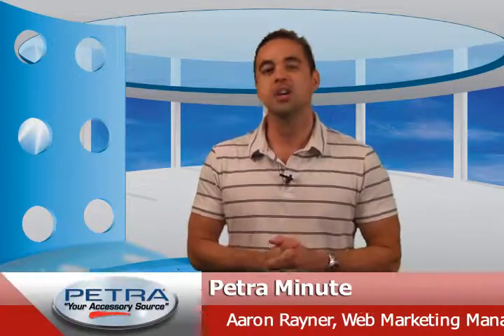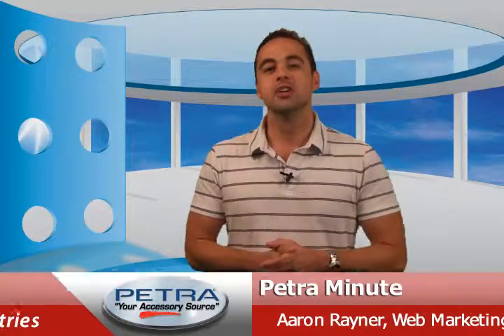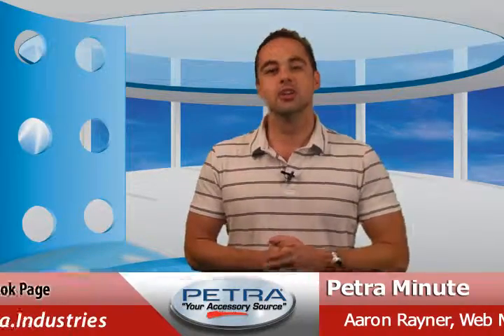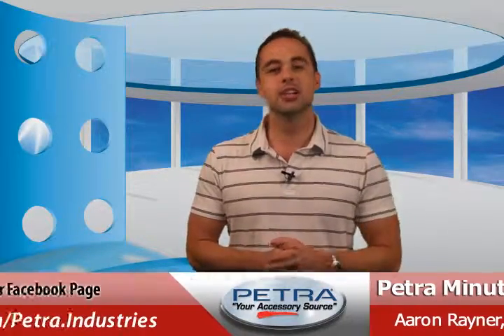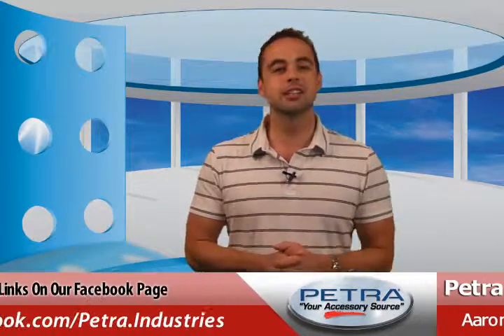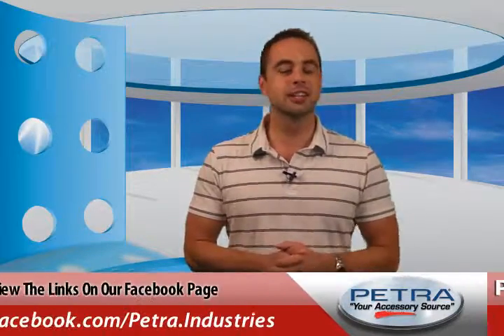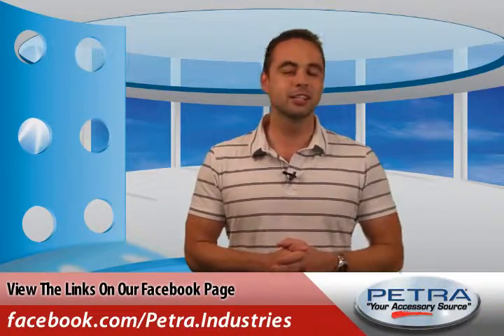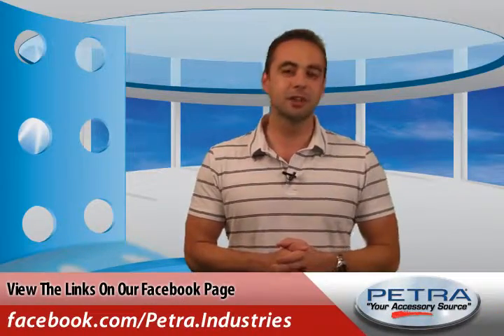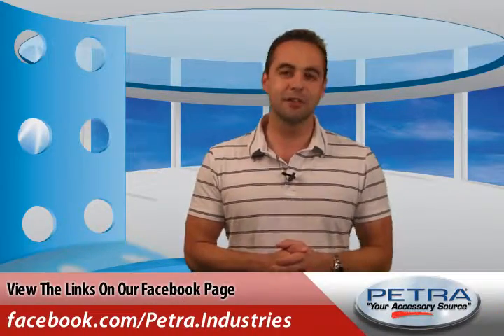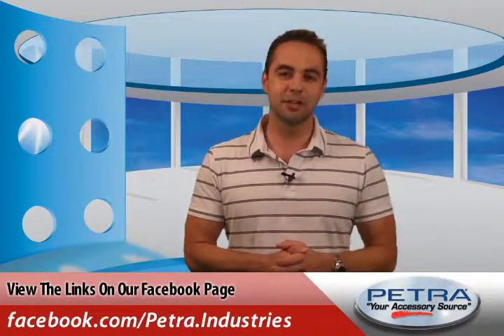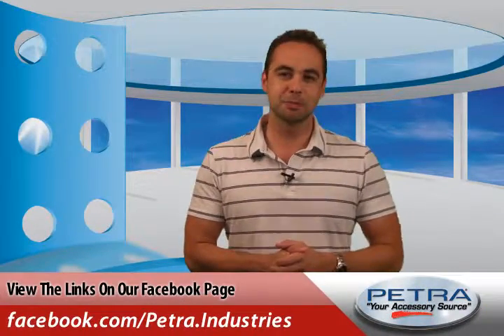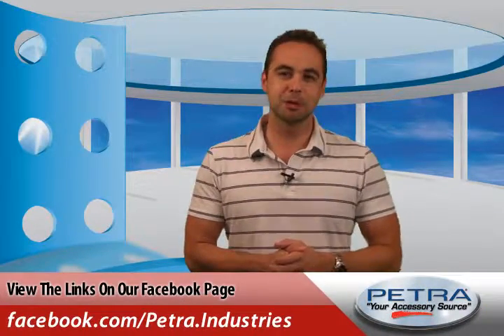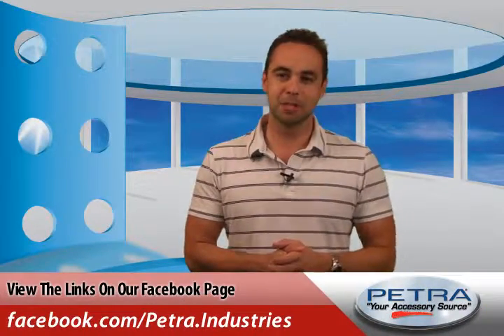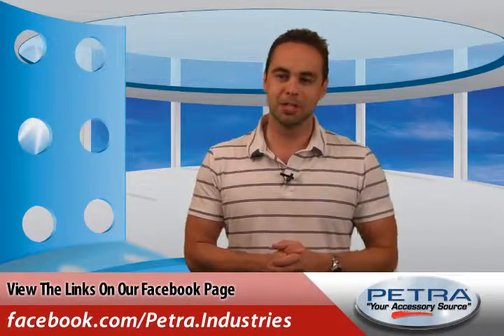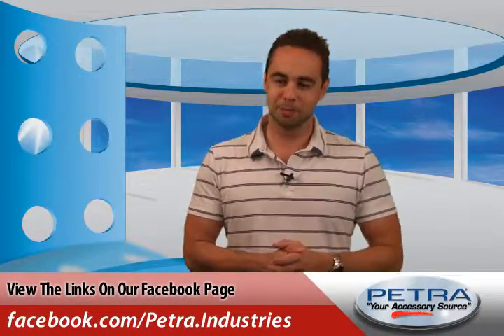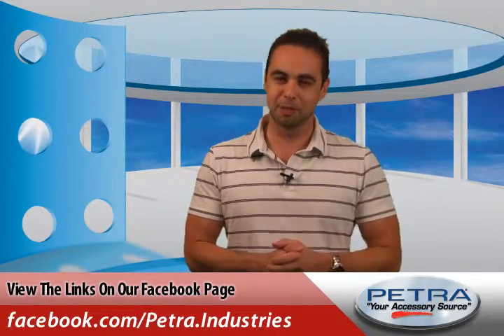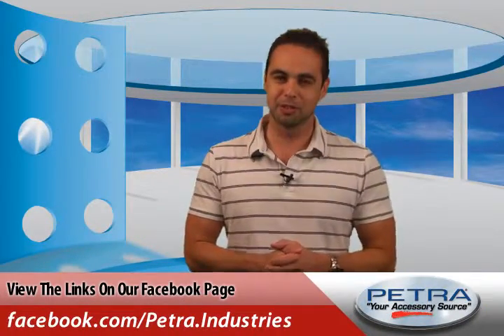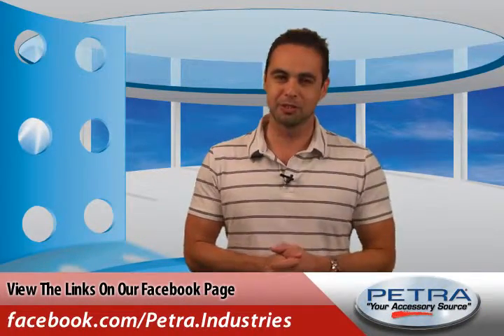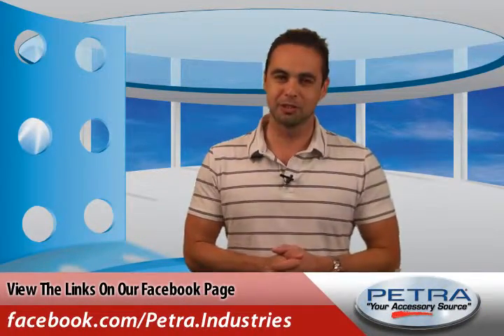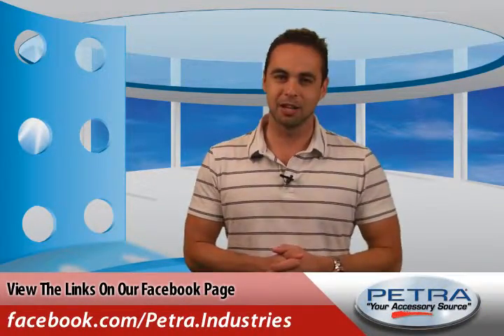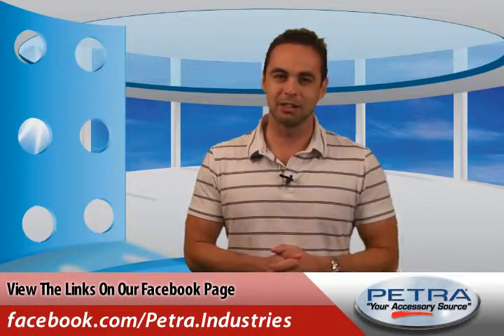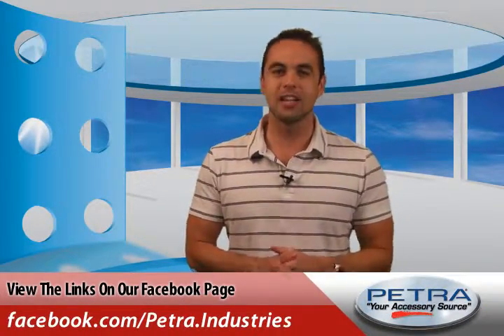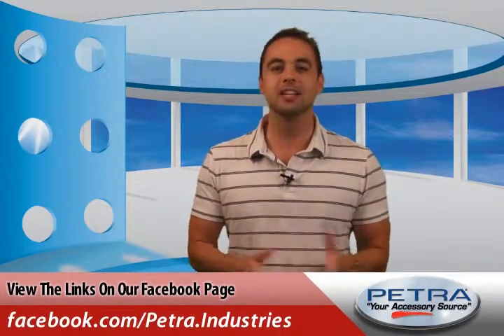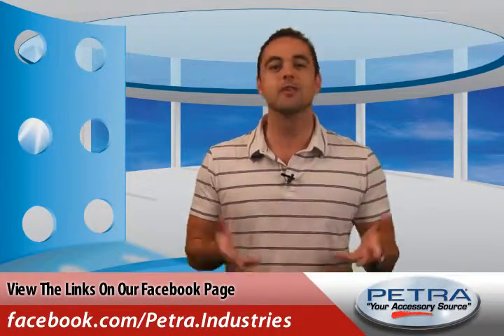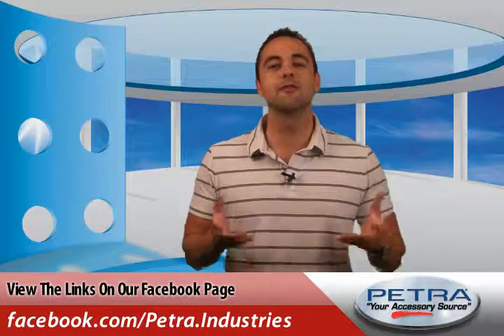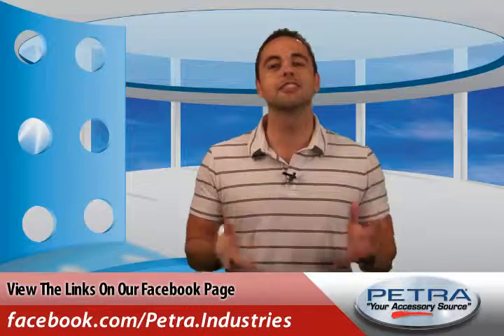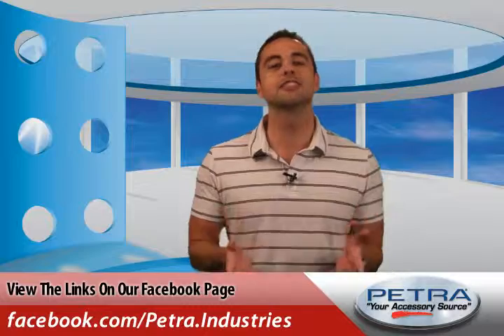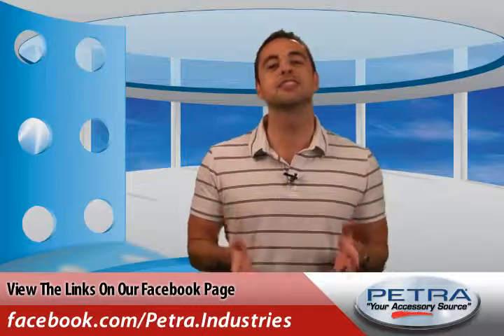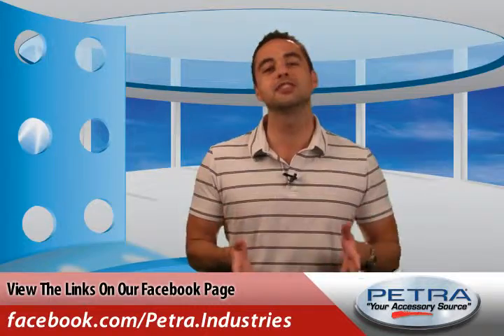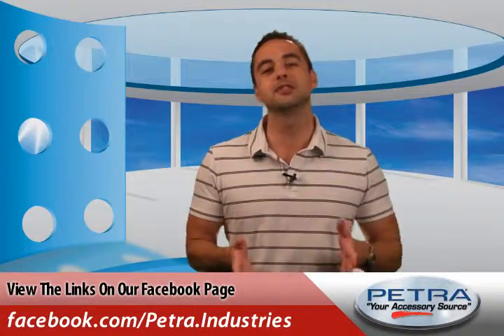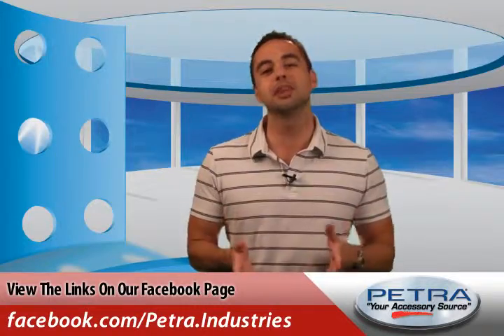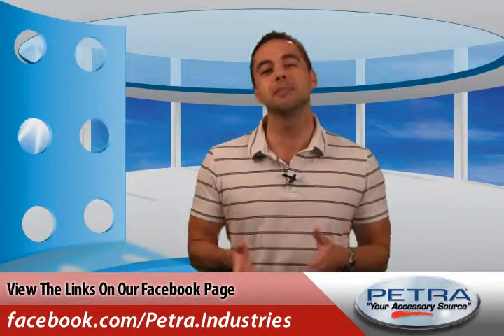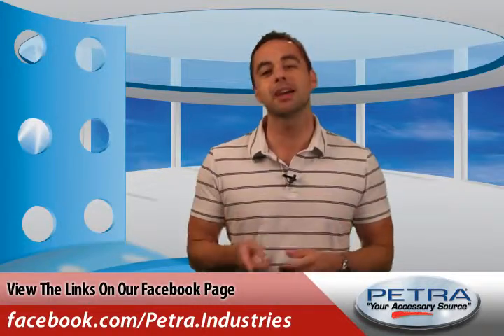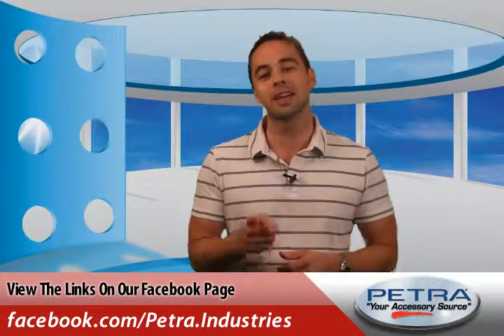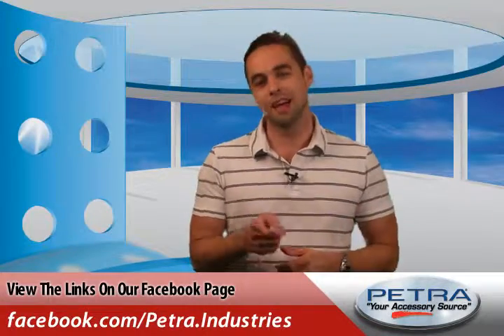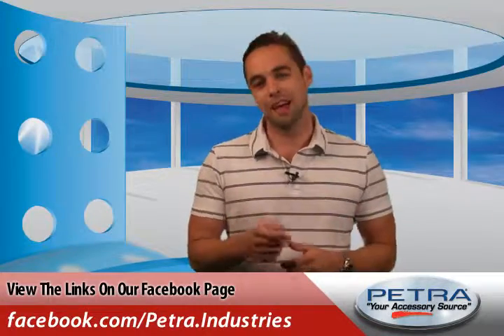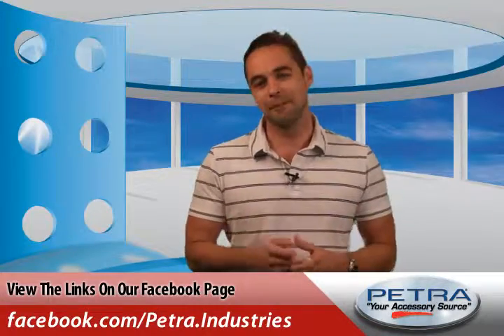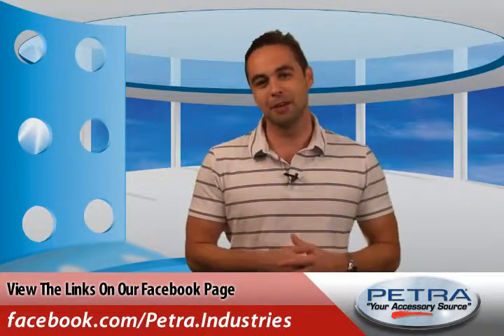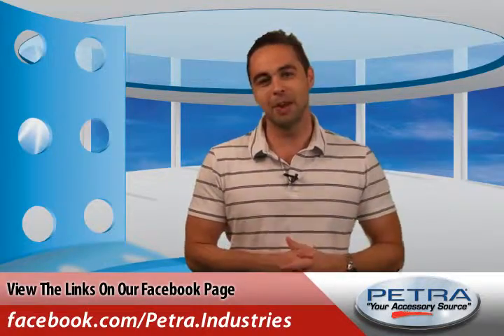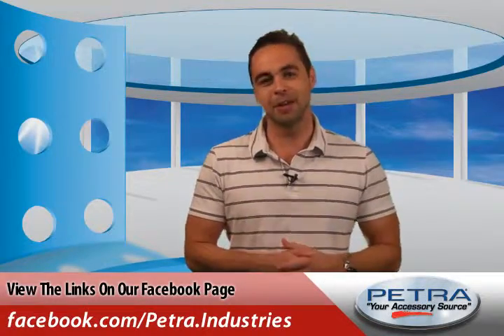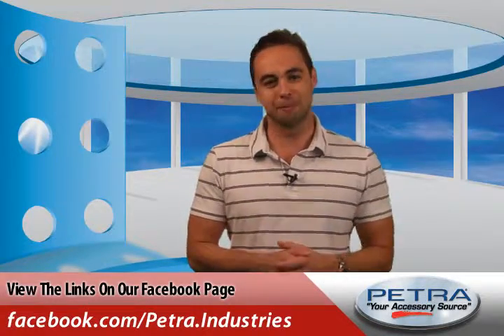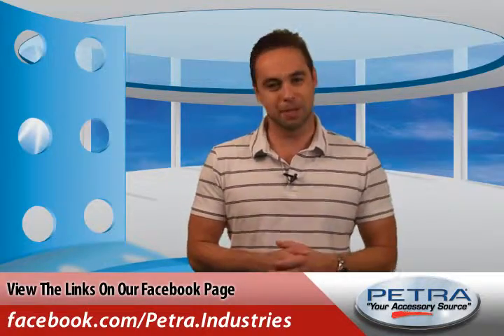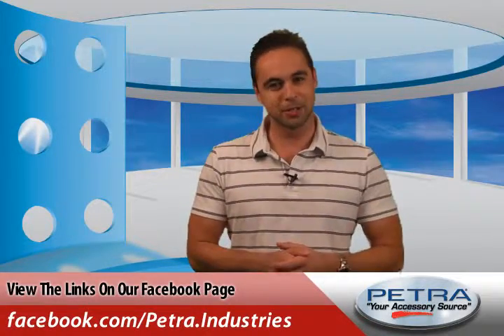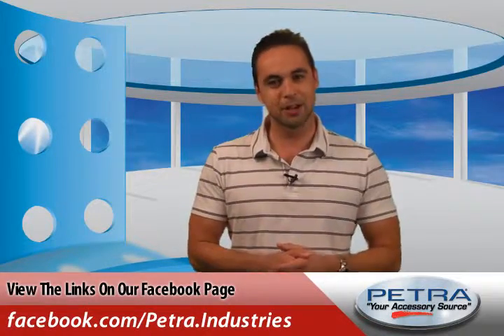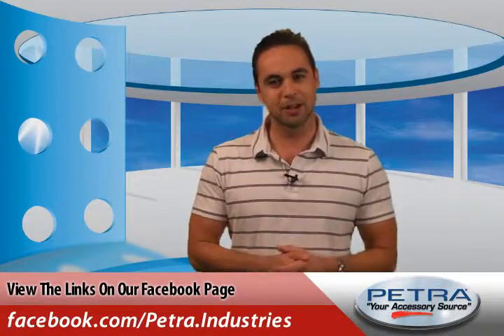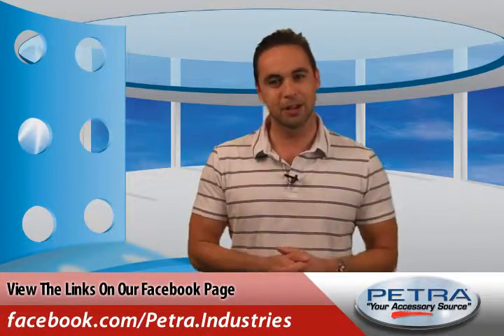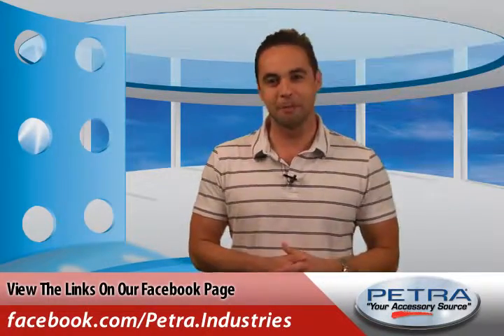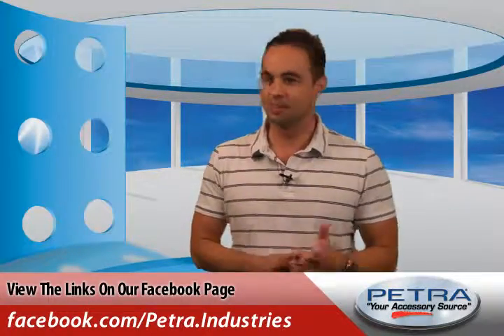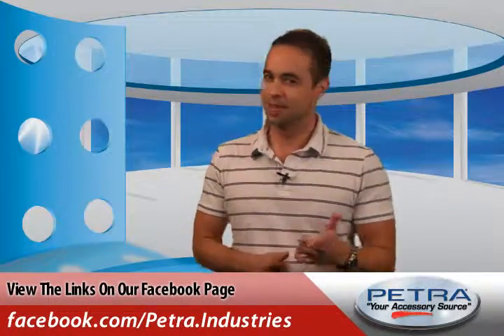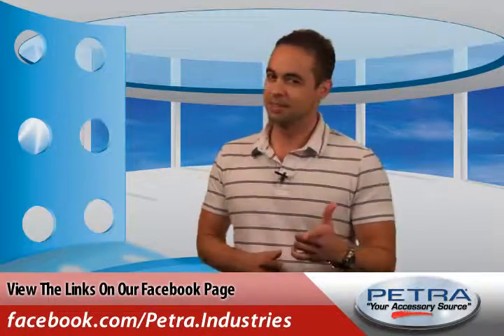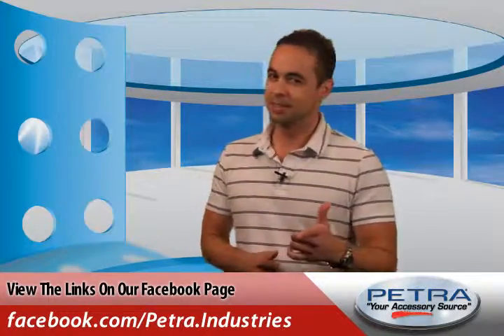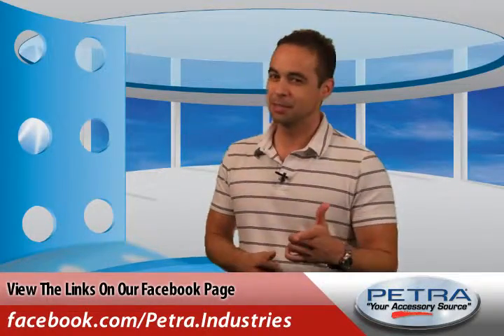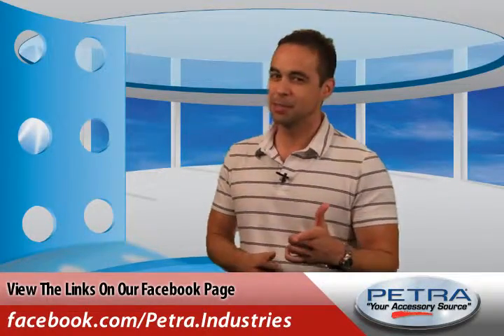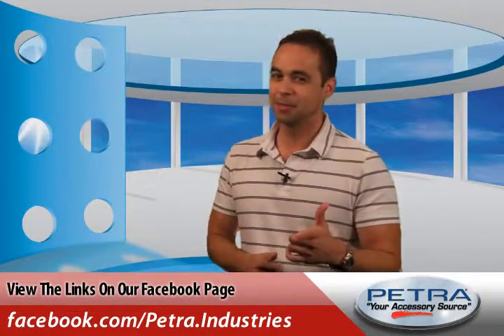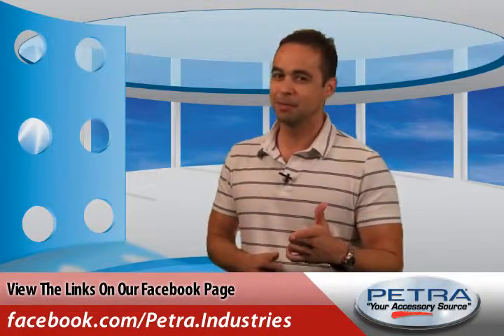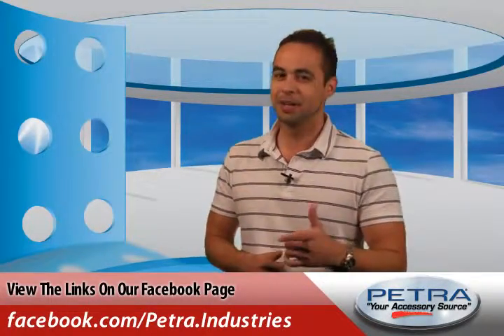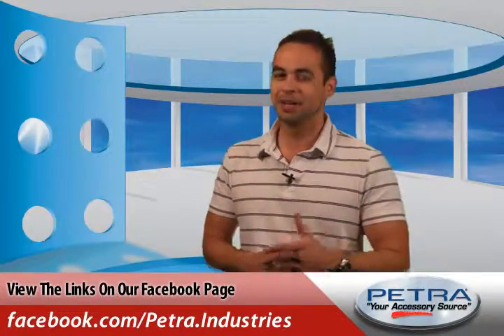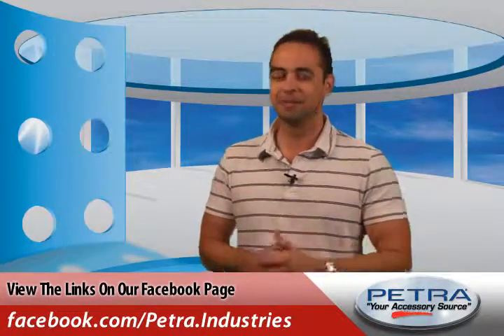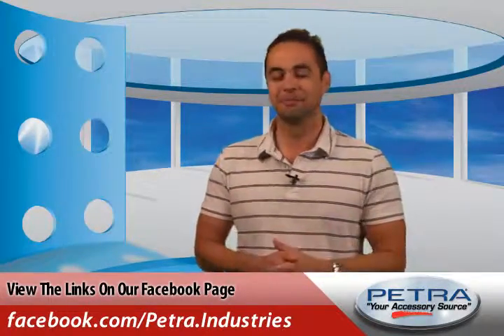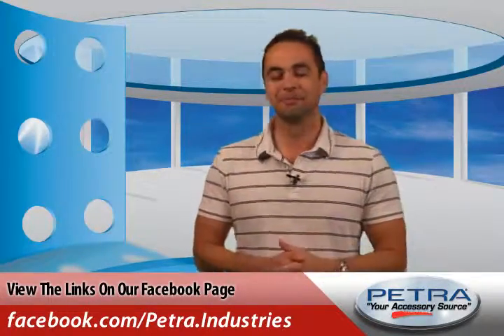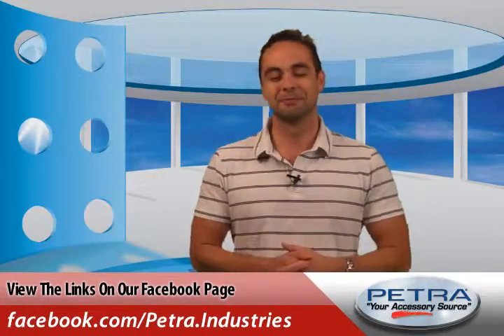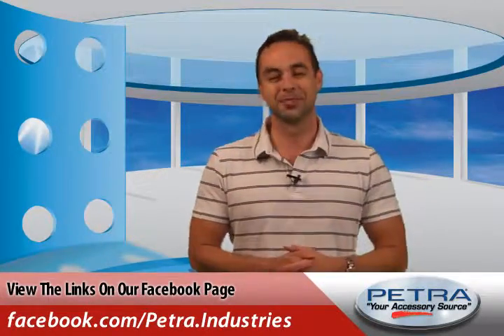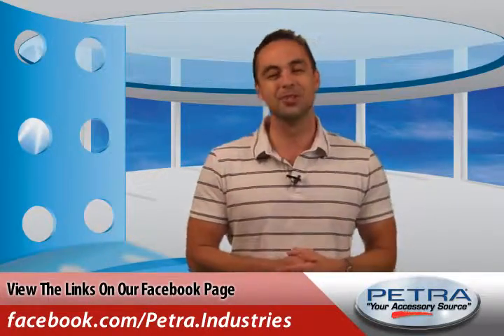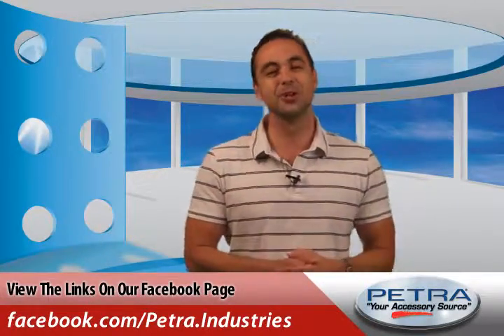You can get the links on our Facebook page and post your thoughts. And don't forget to send us your feedback at feedback@petra.com. That's a Petra Minute. Enjoy.